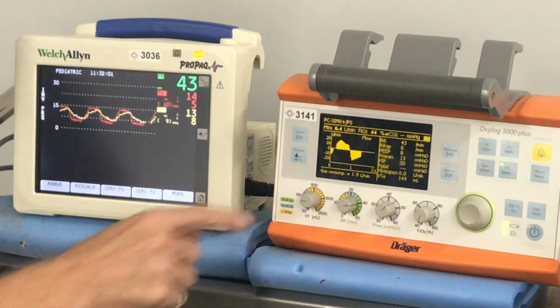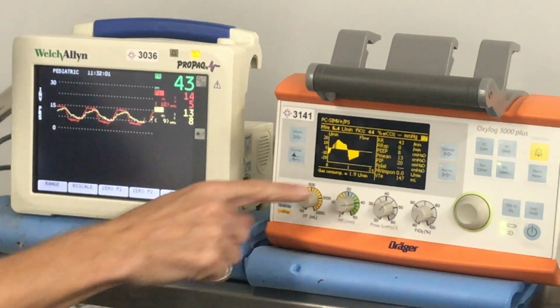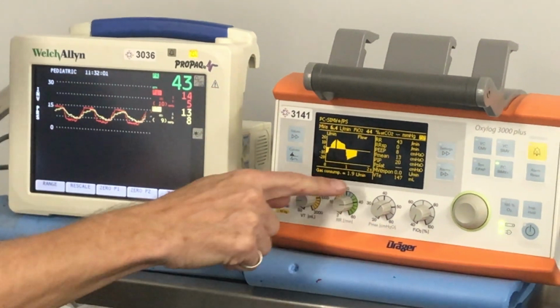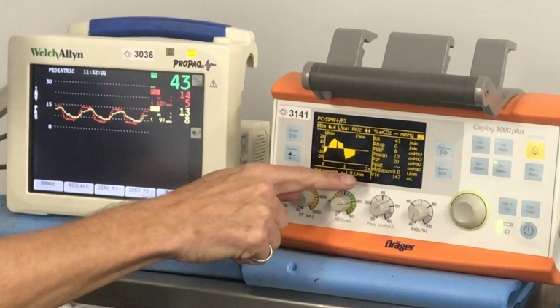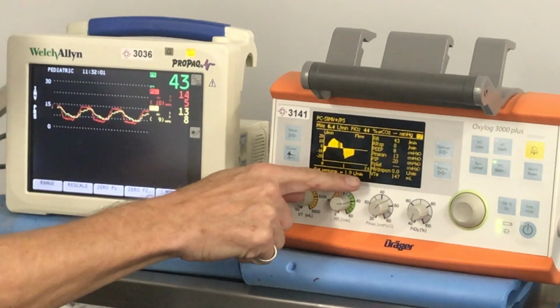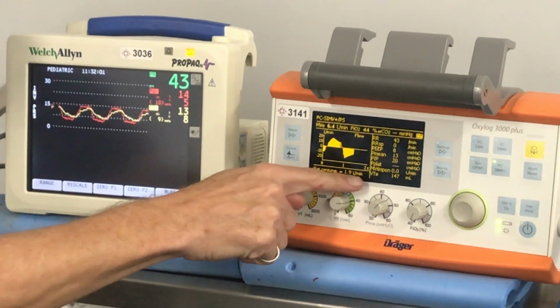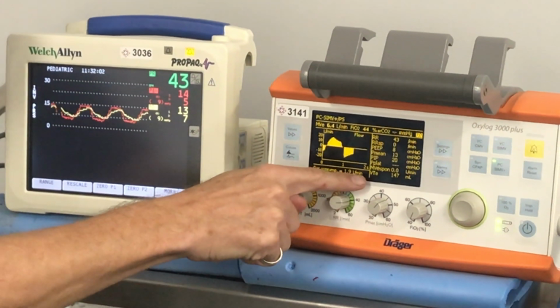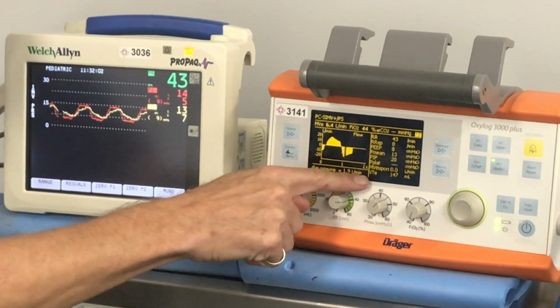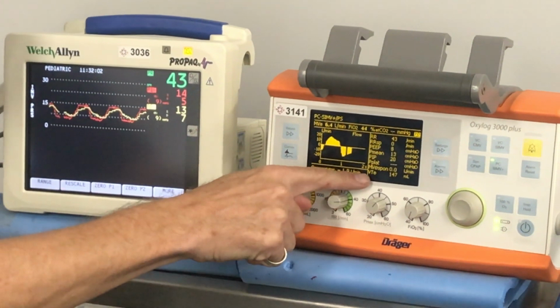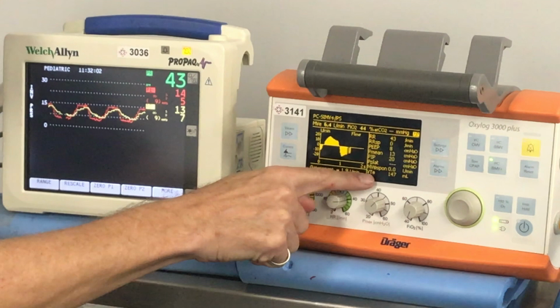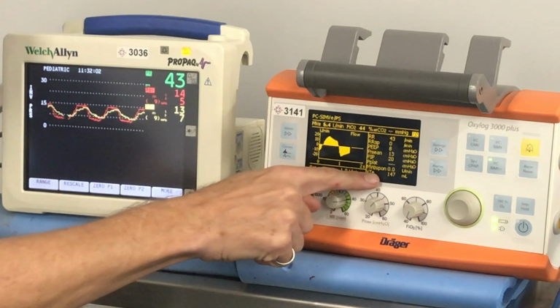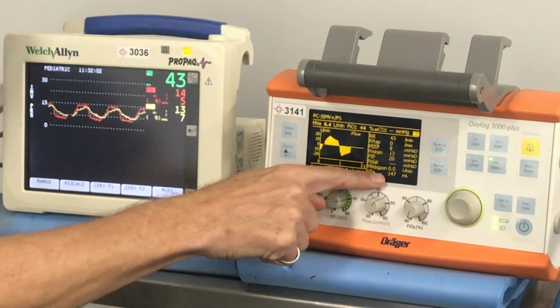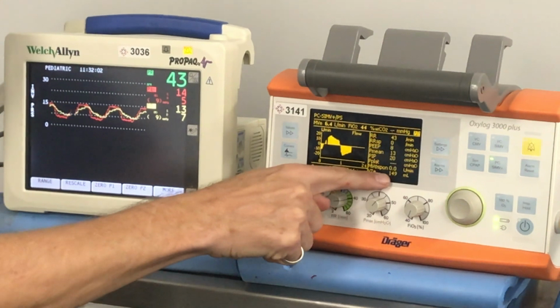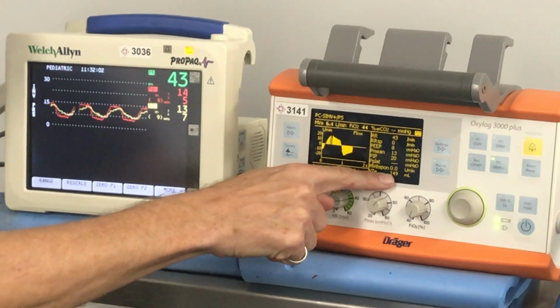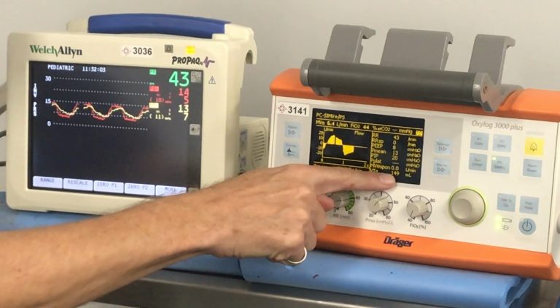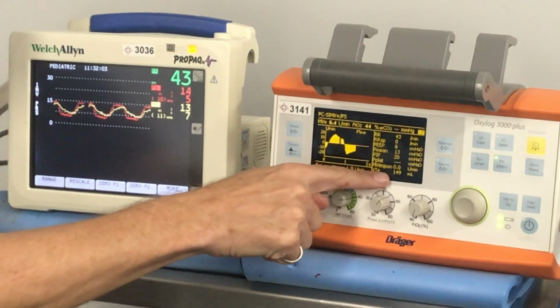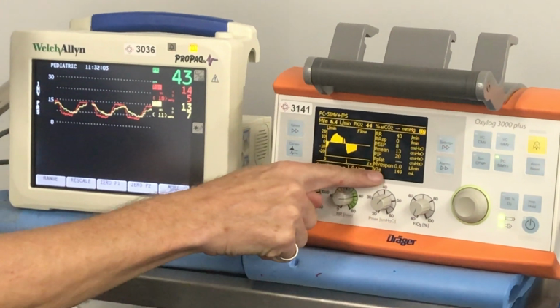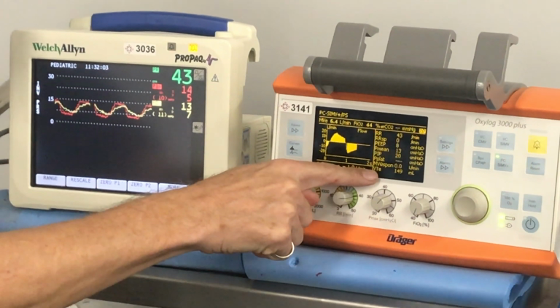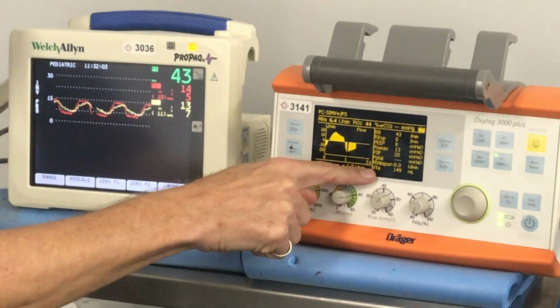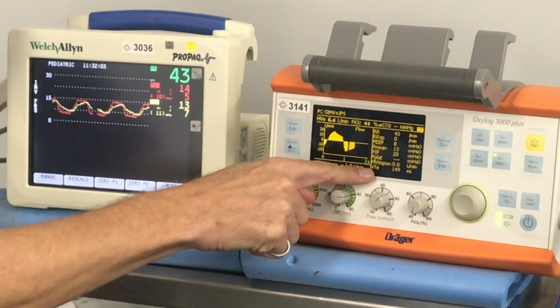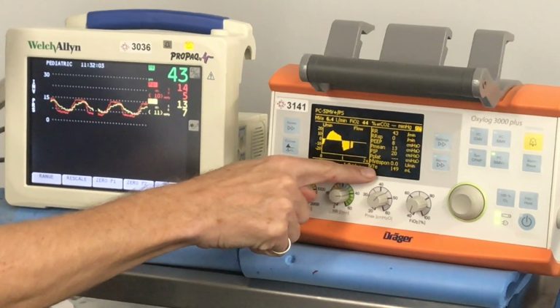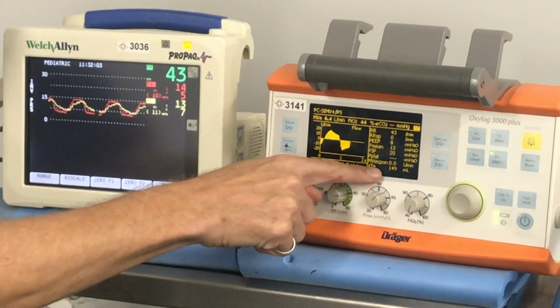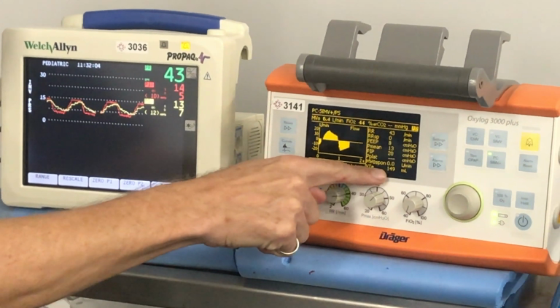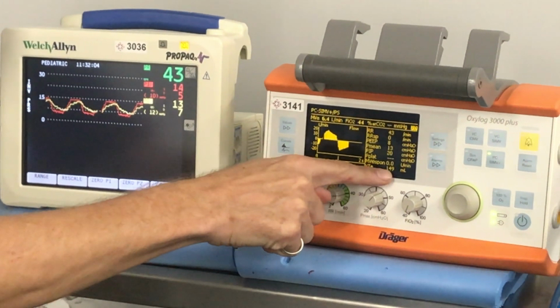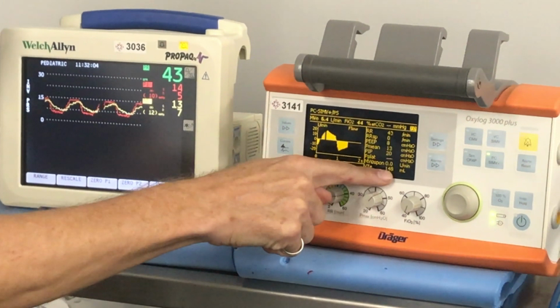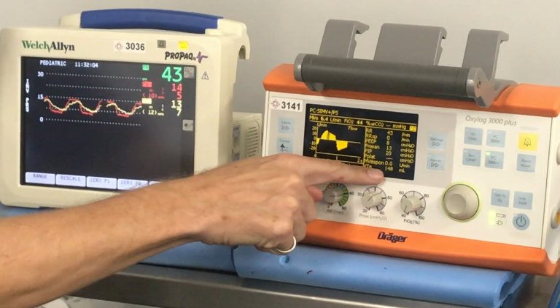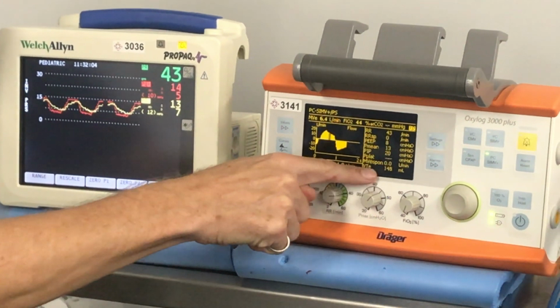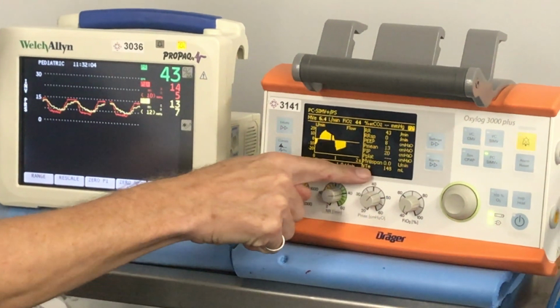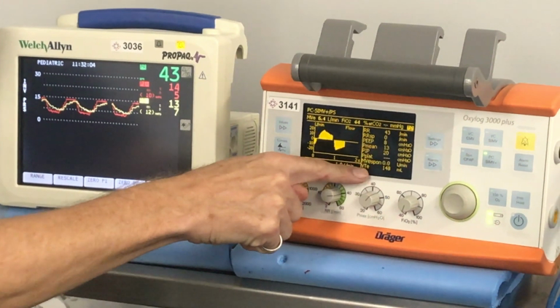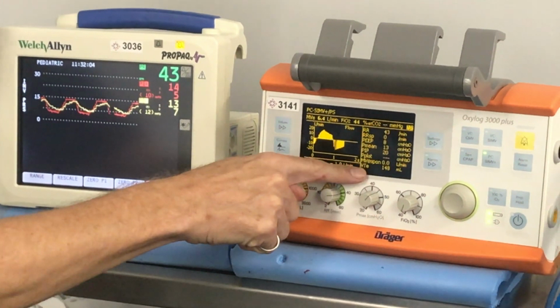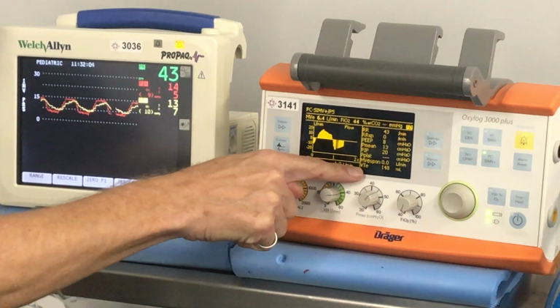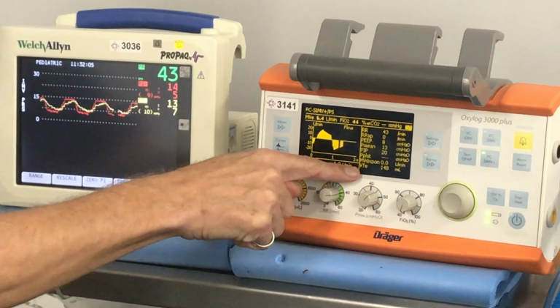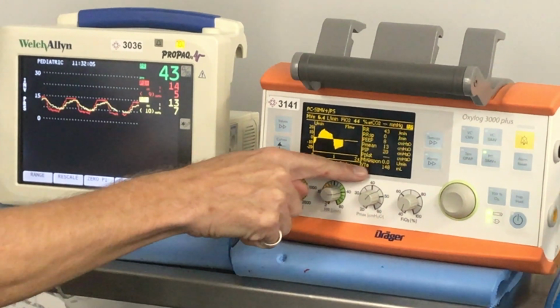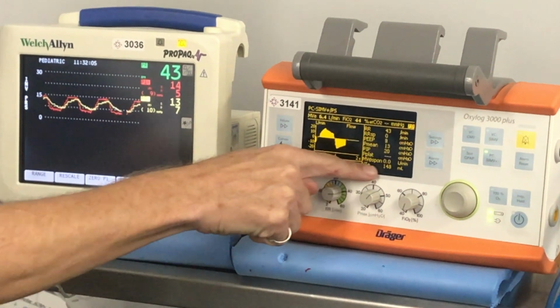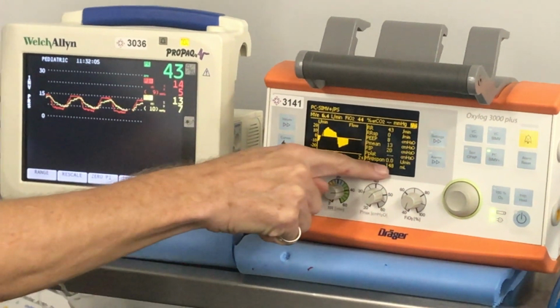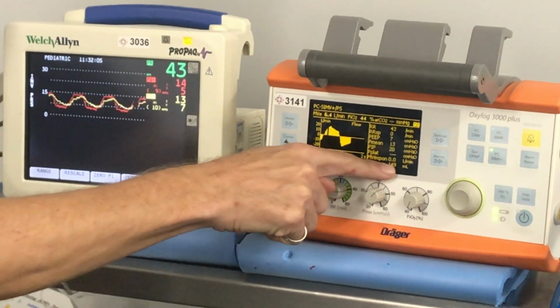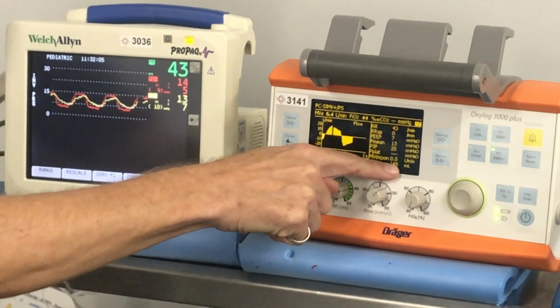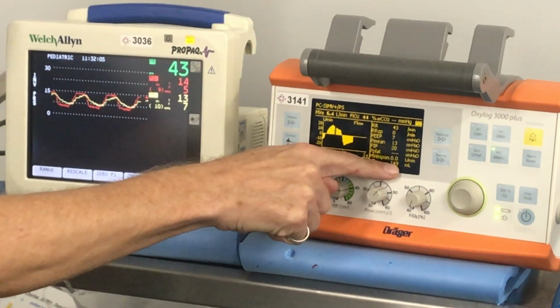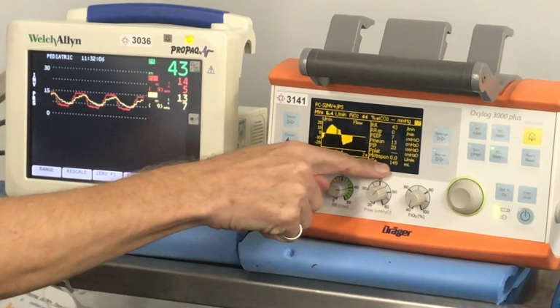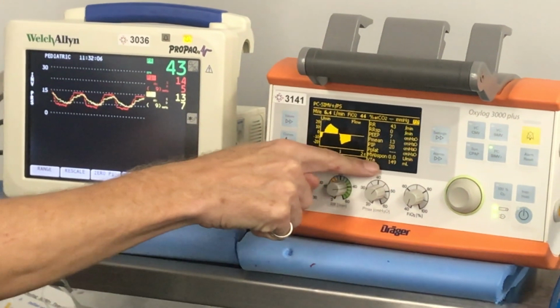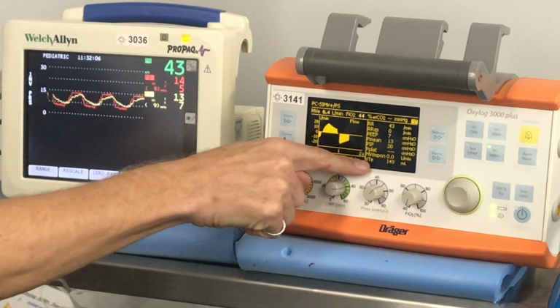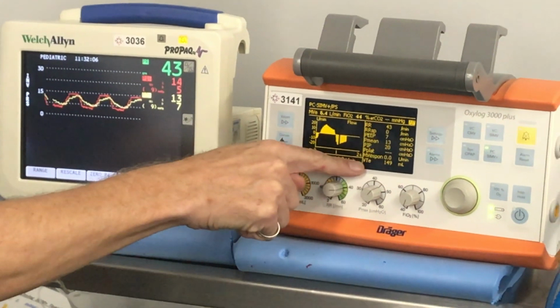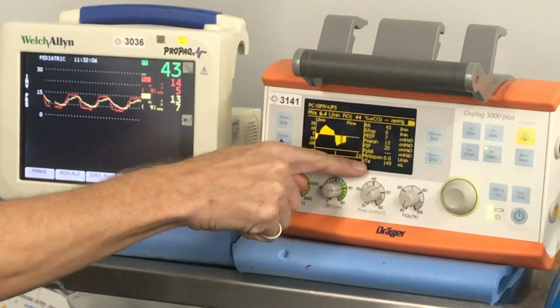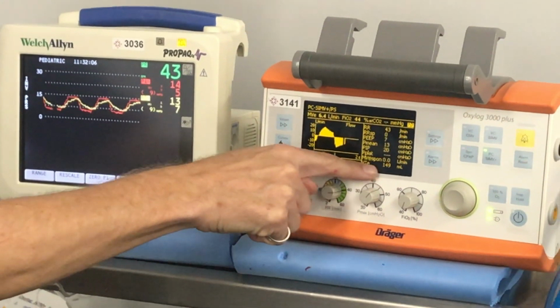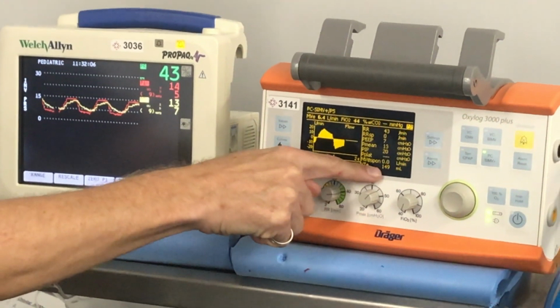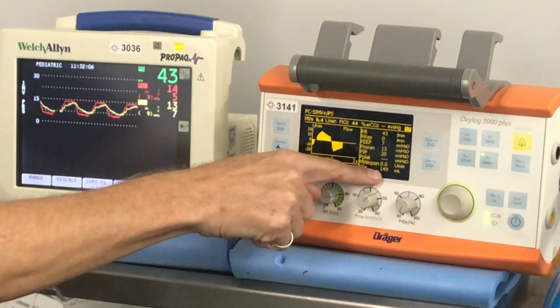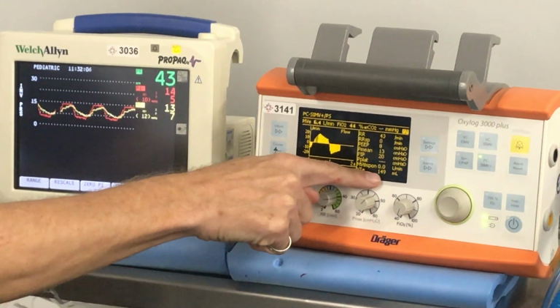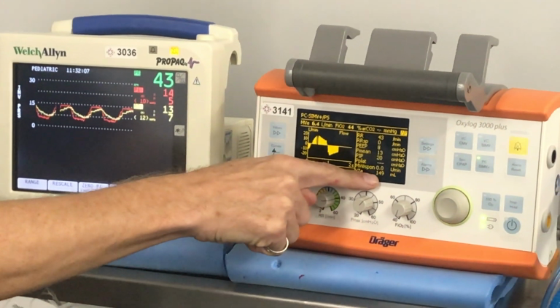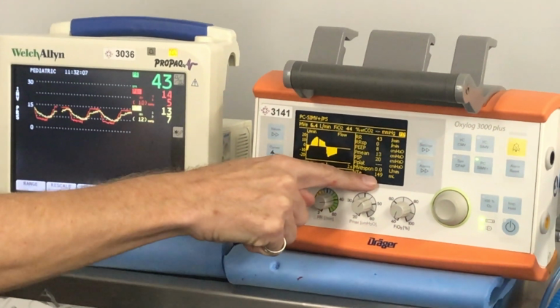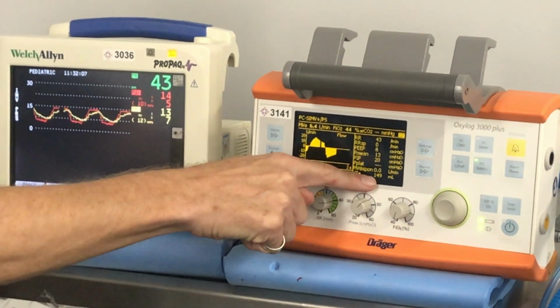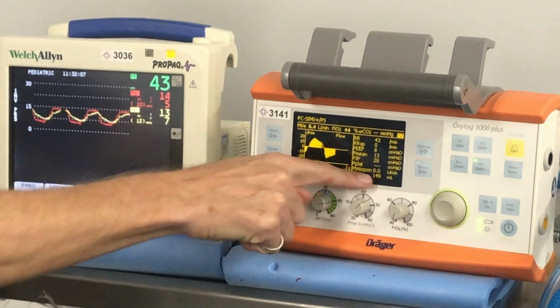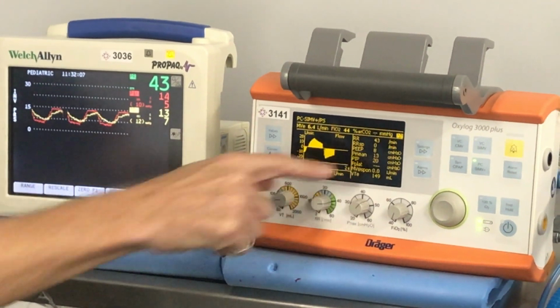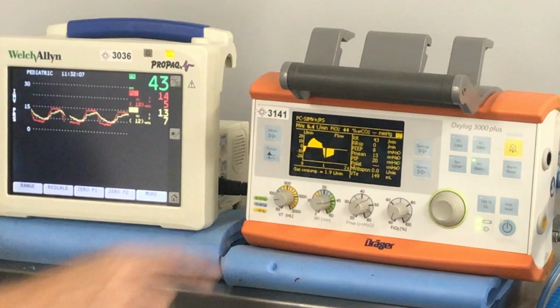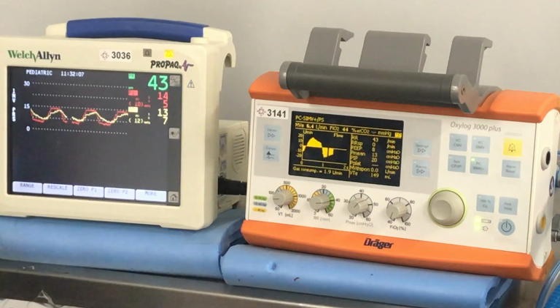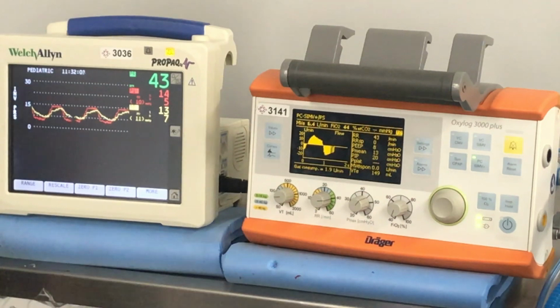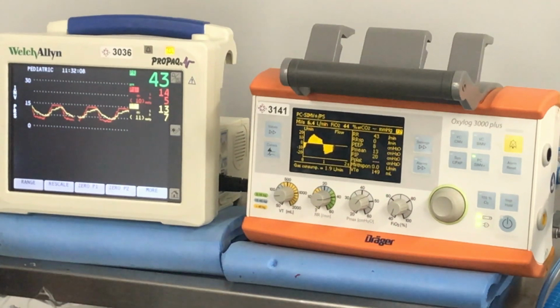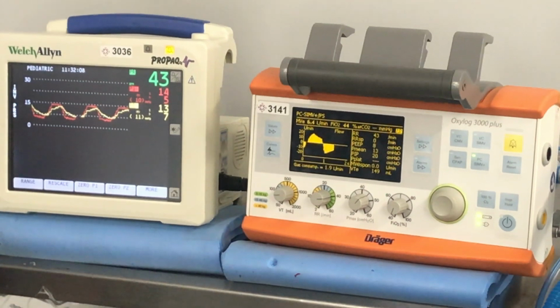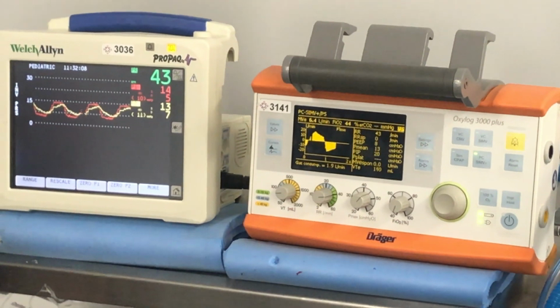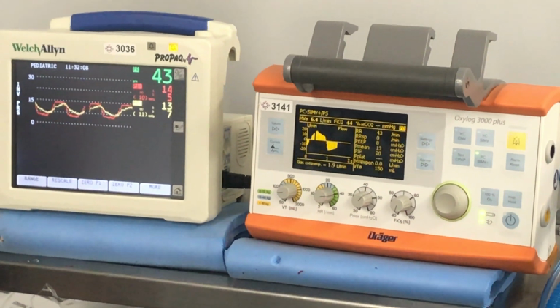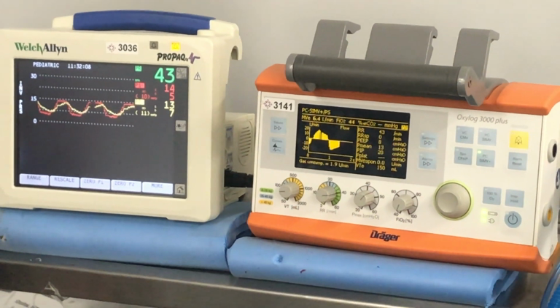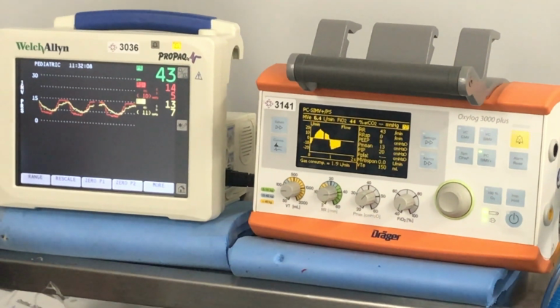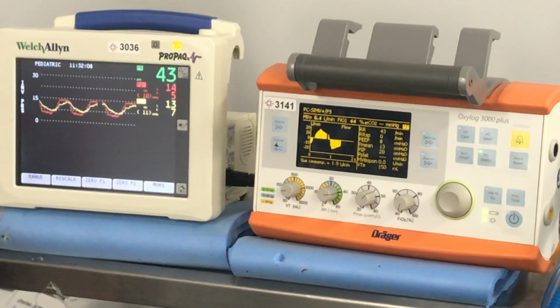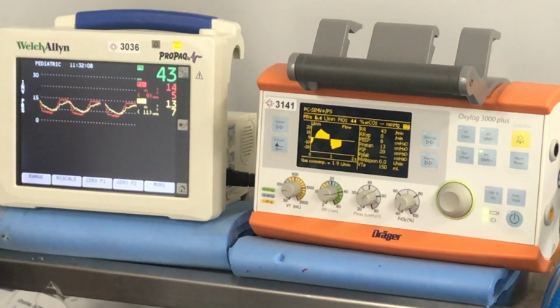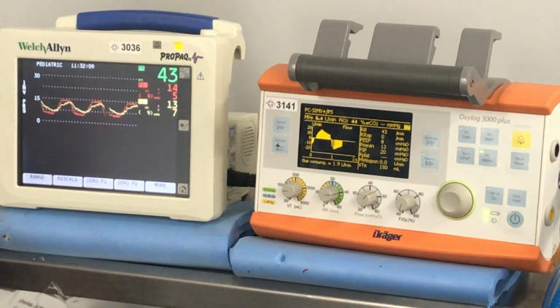The most important value to look at is your tidal volume, because that's the one where you'll see changes if anything you're doing is going to help.